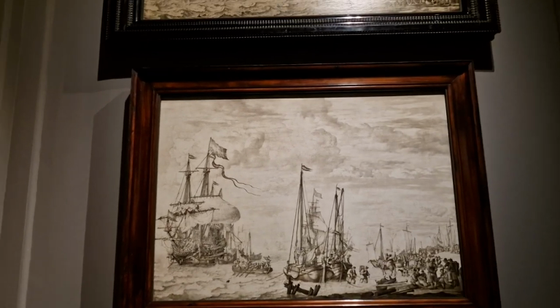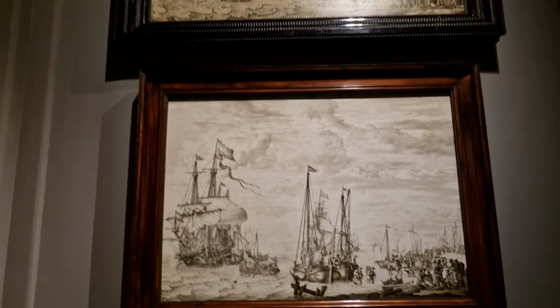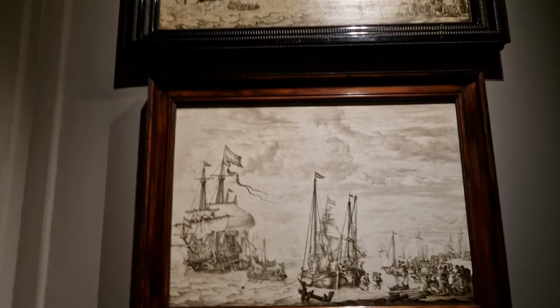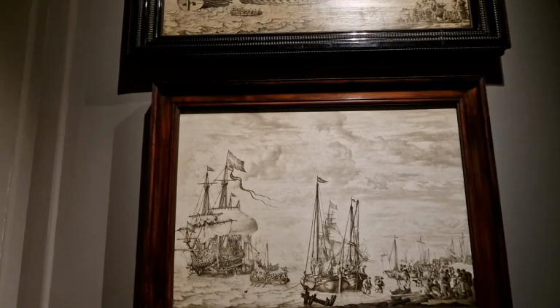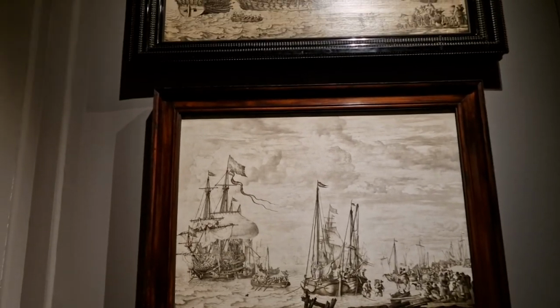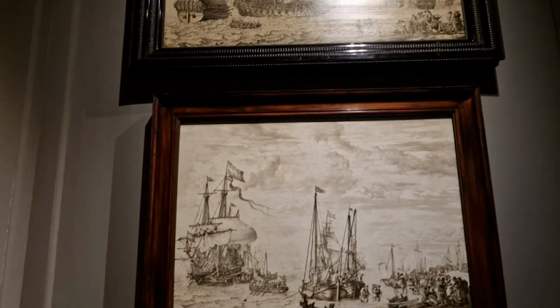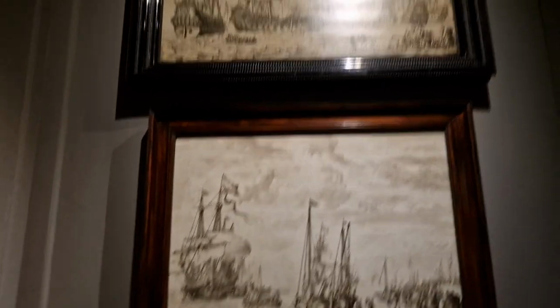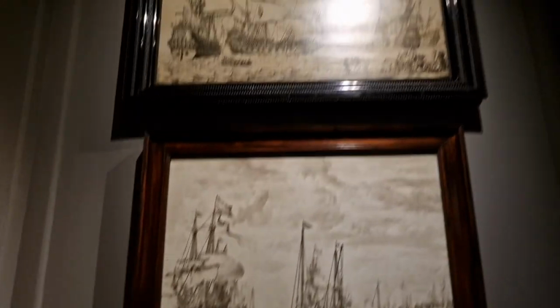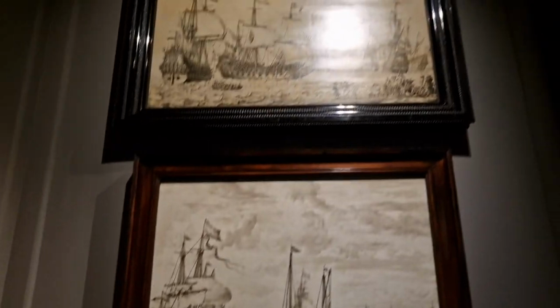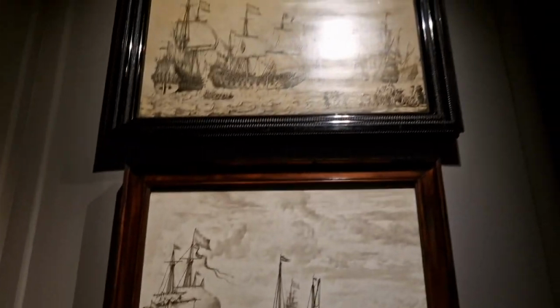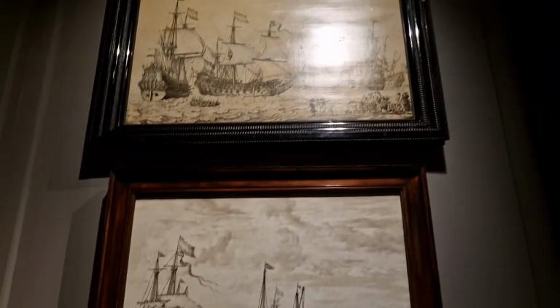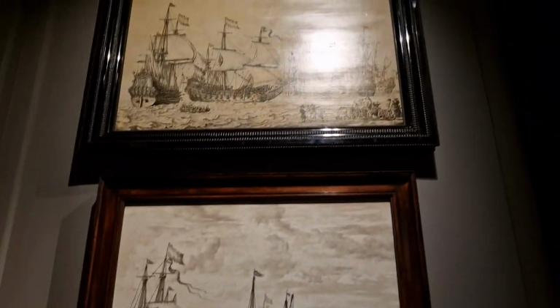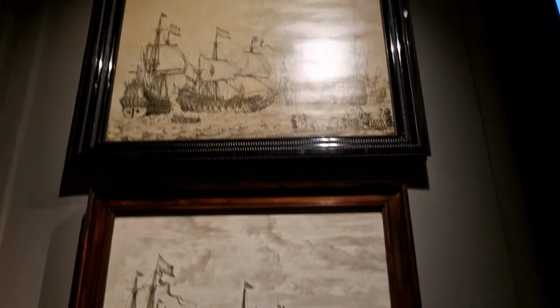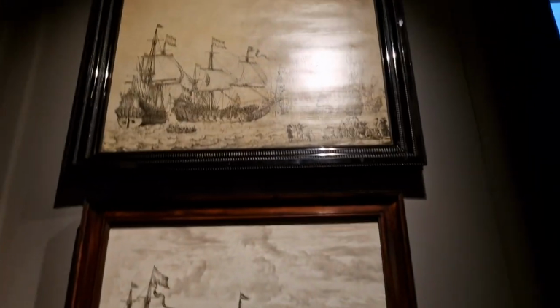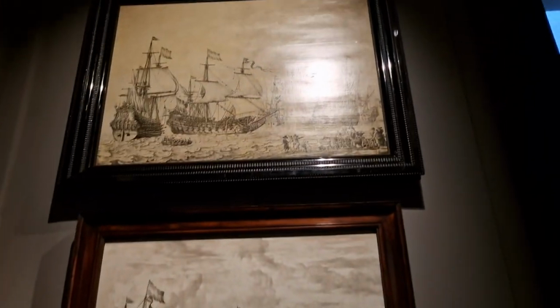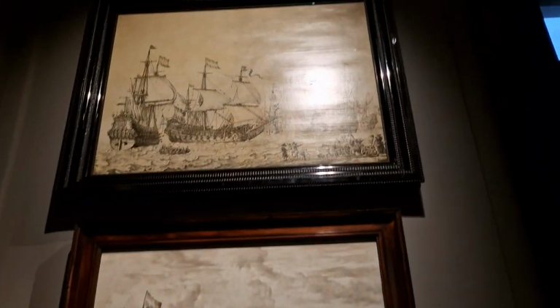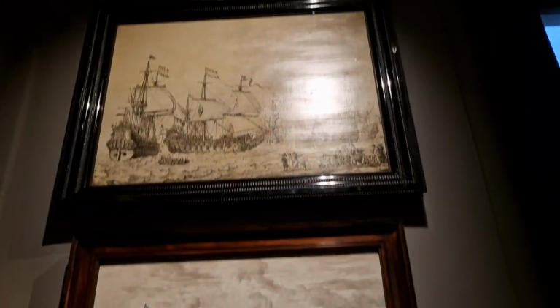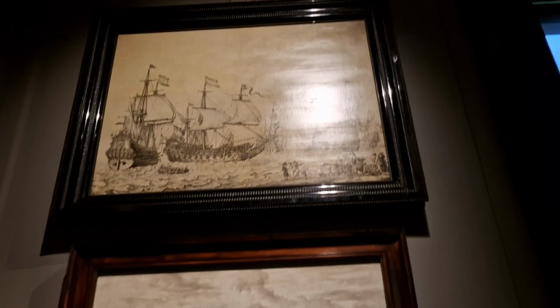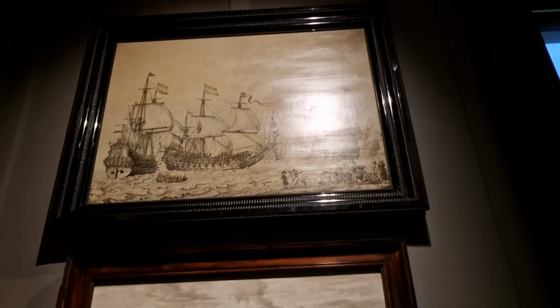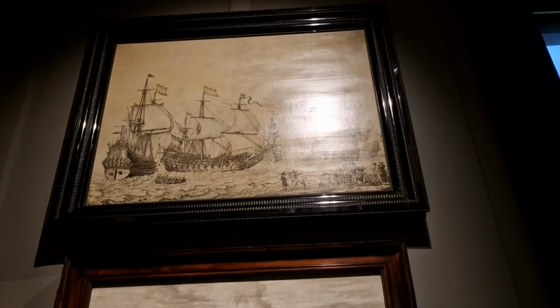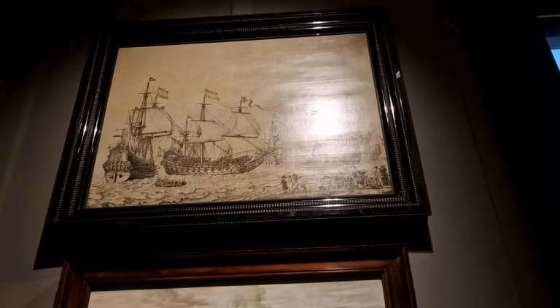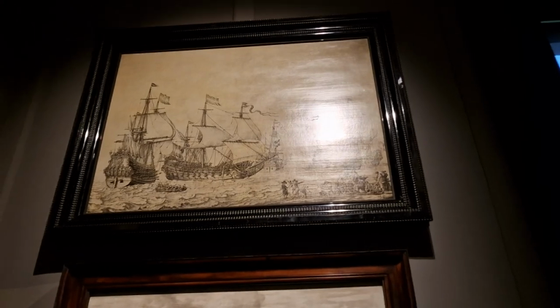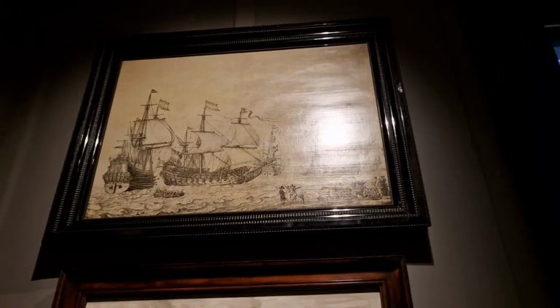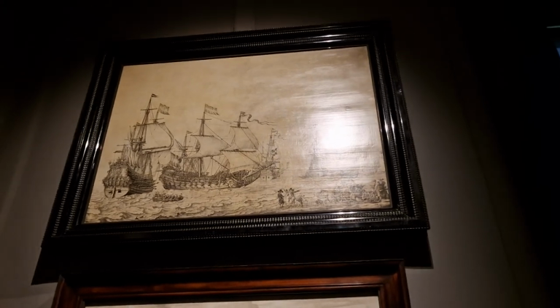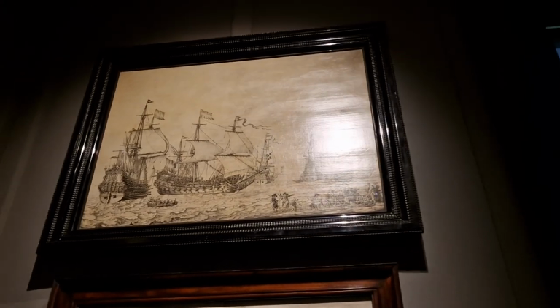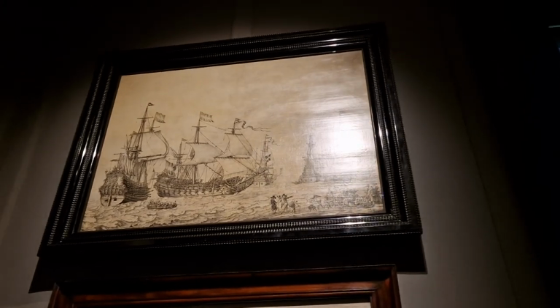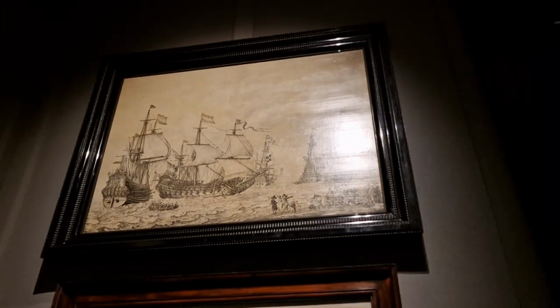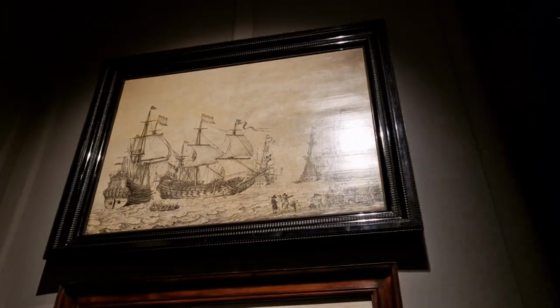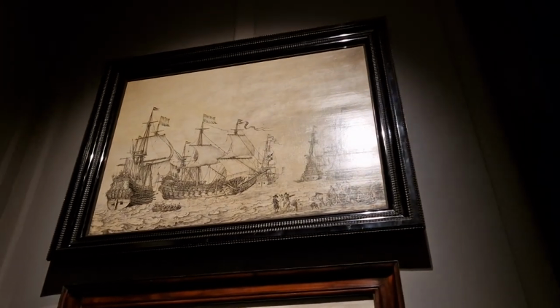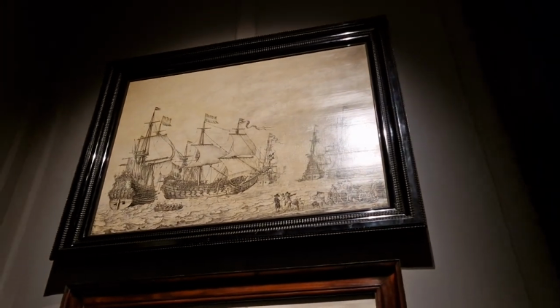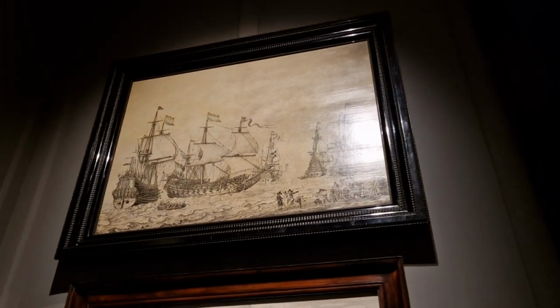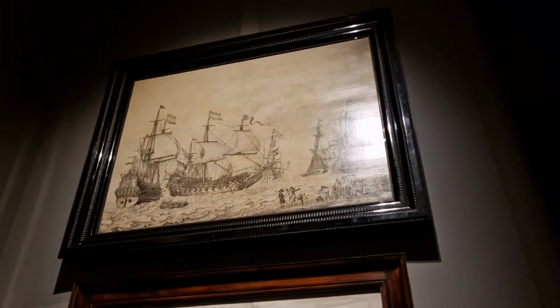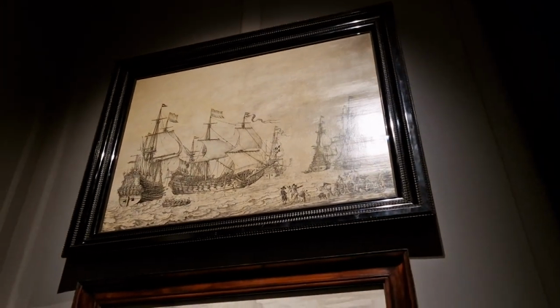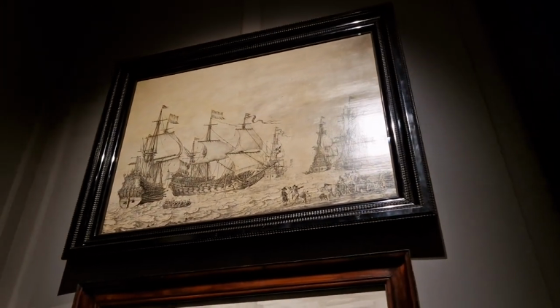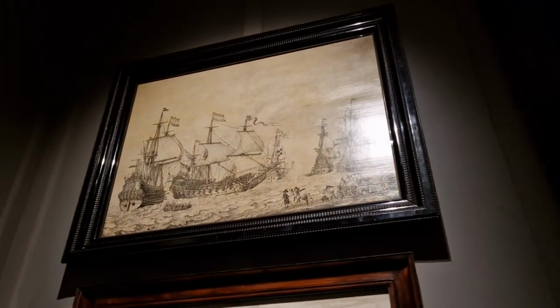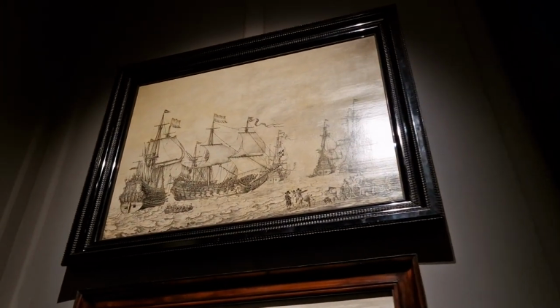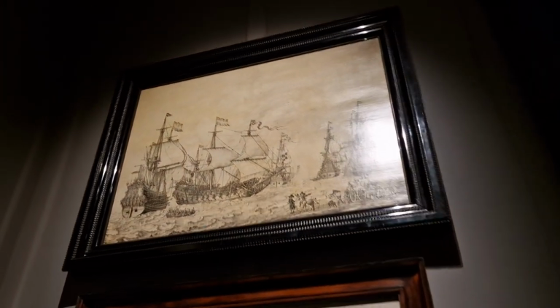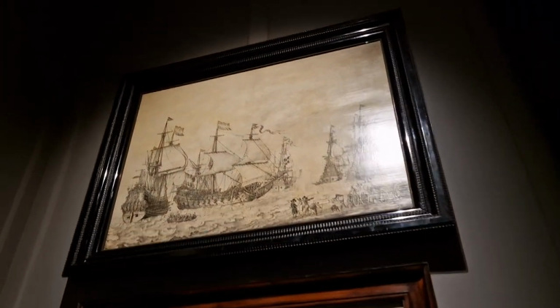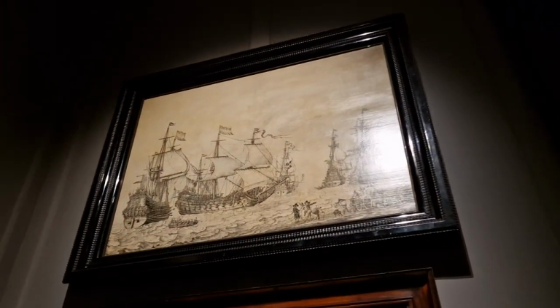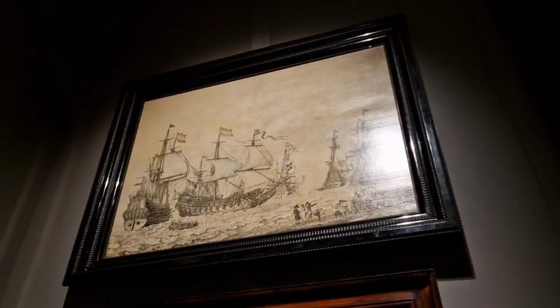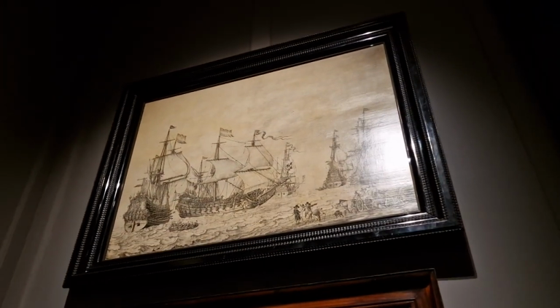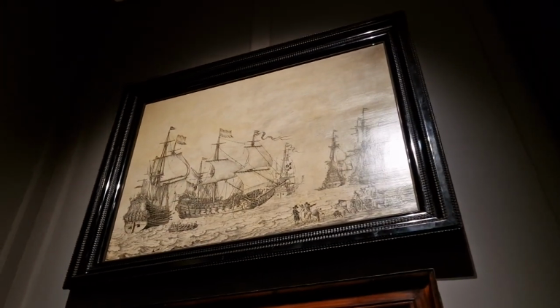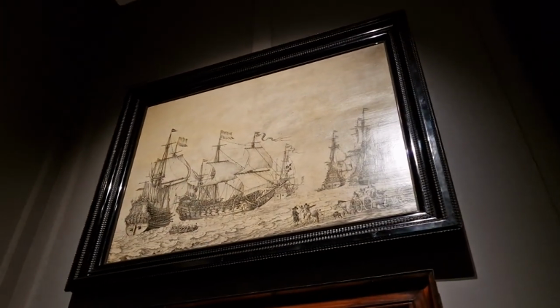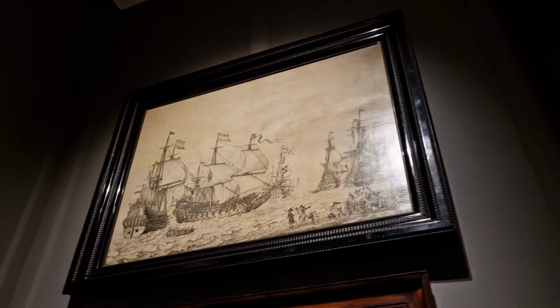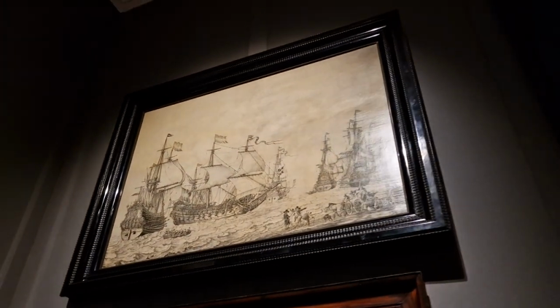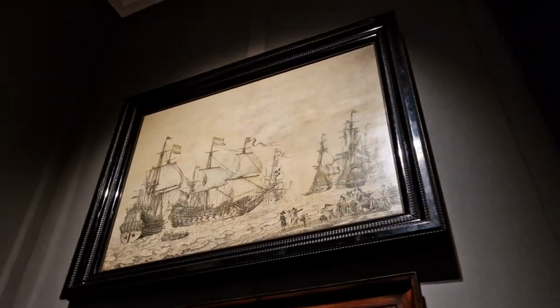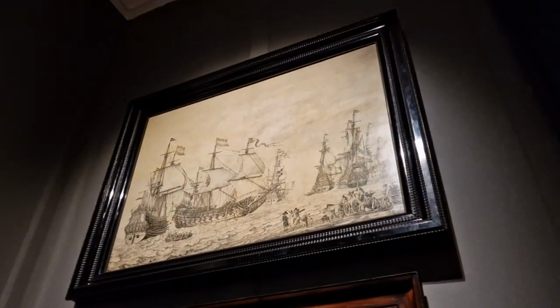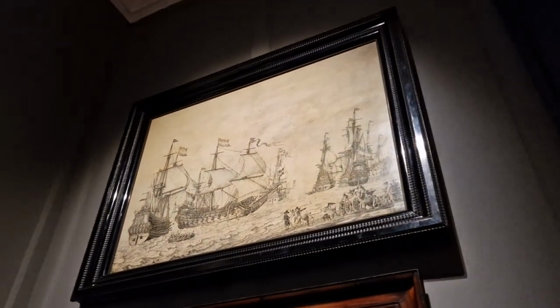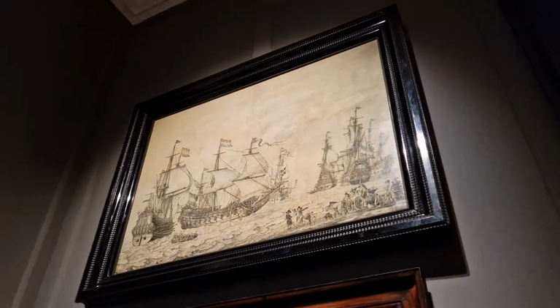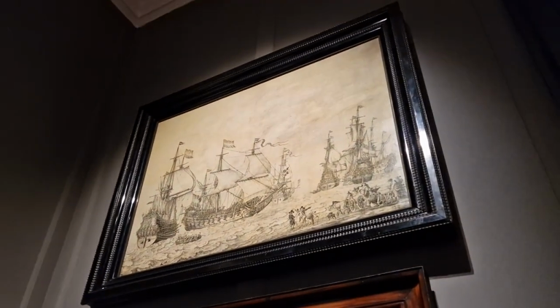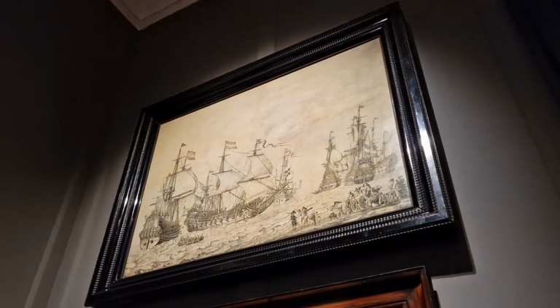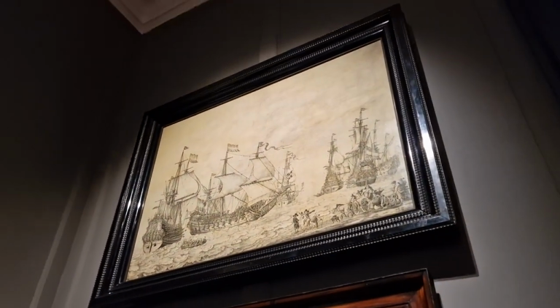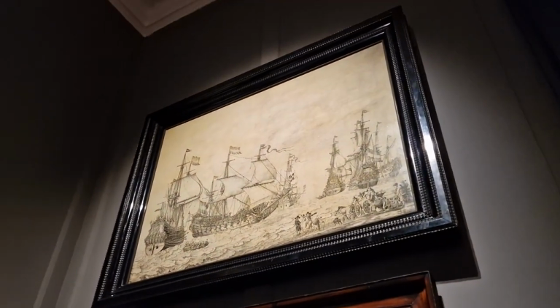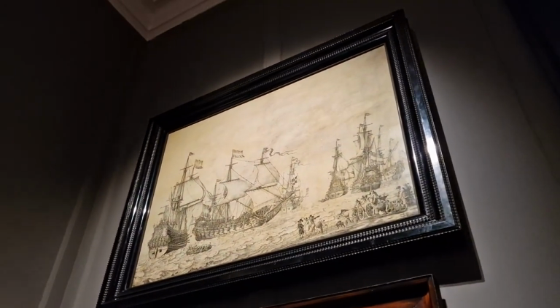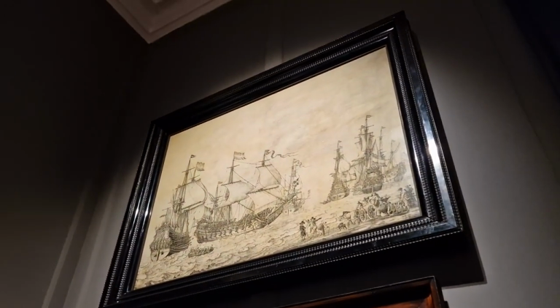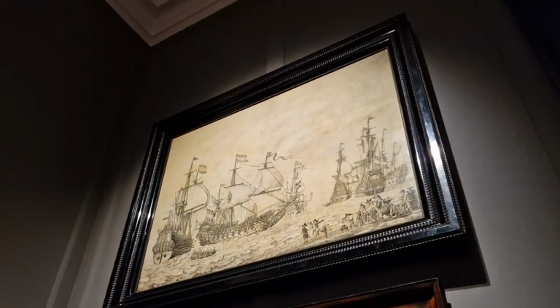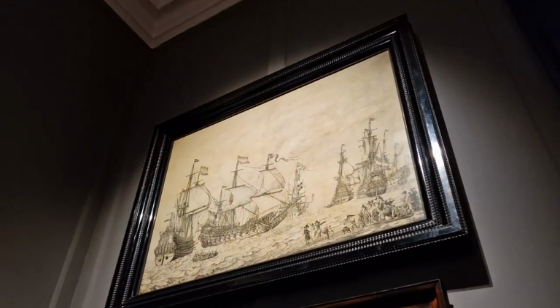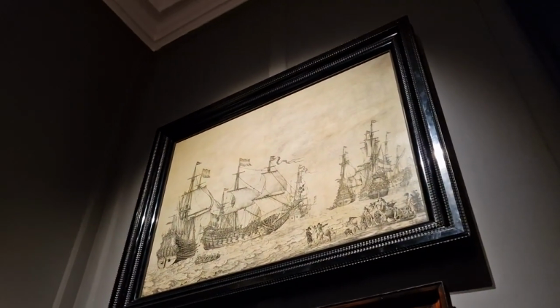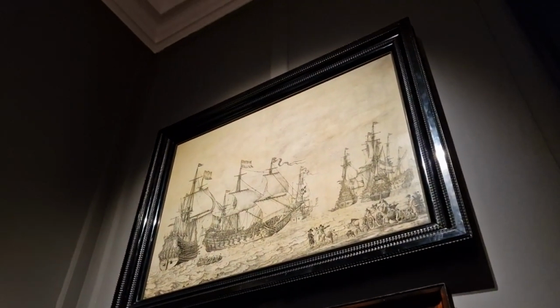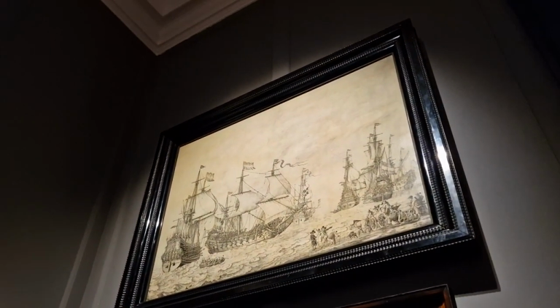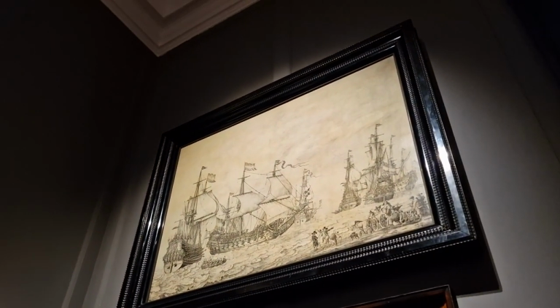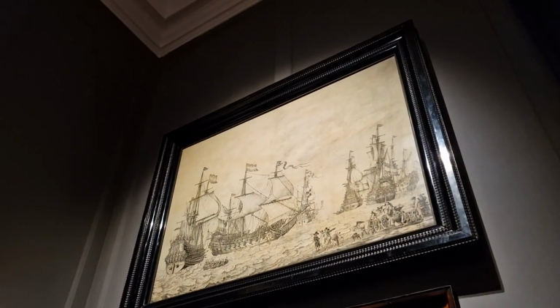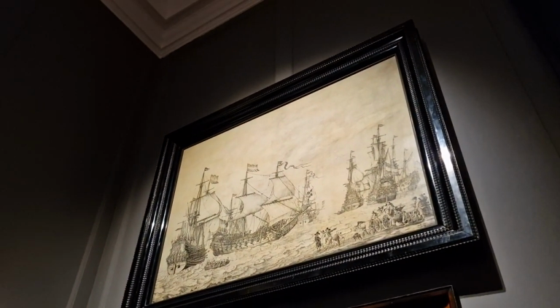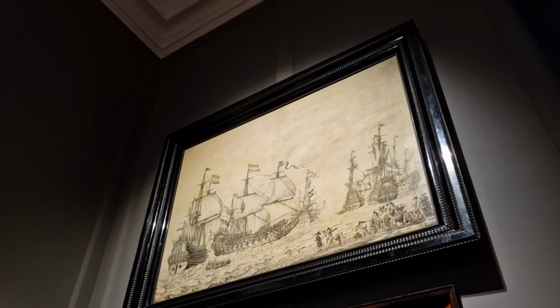The lighting's pretty good in this room because they are pen paintings and they need to be kept dark.